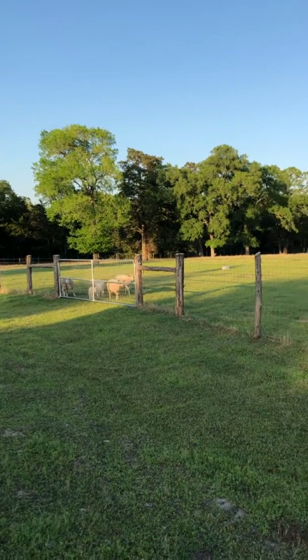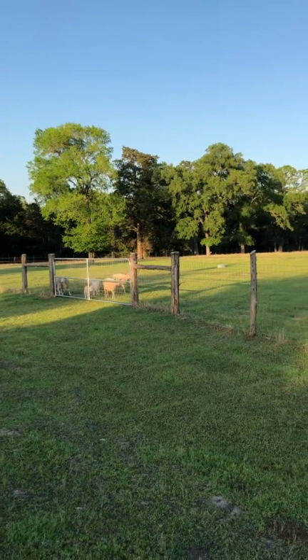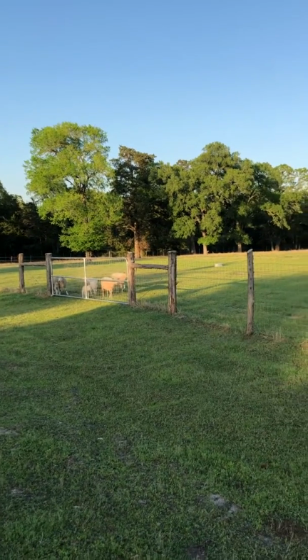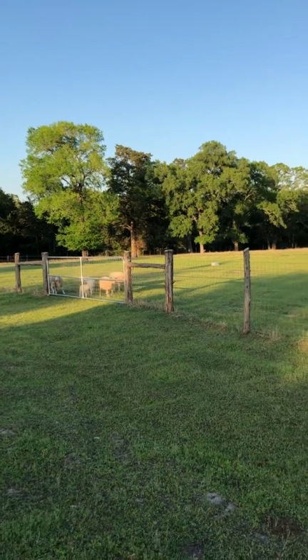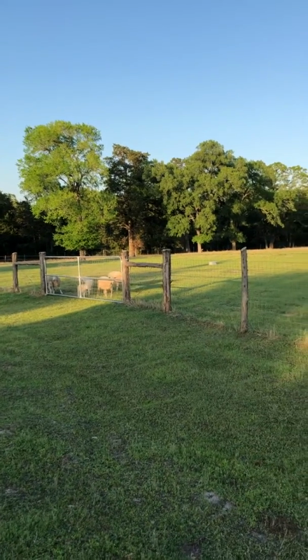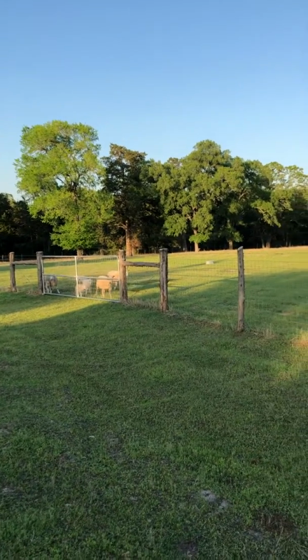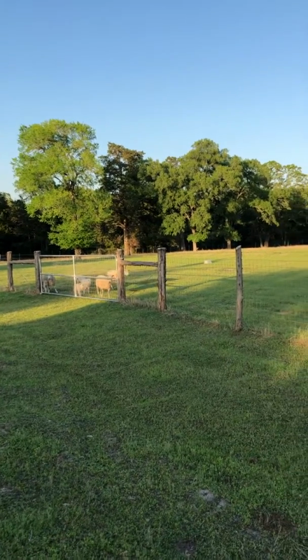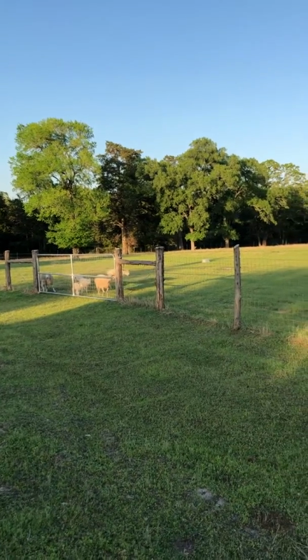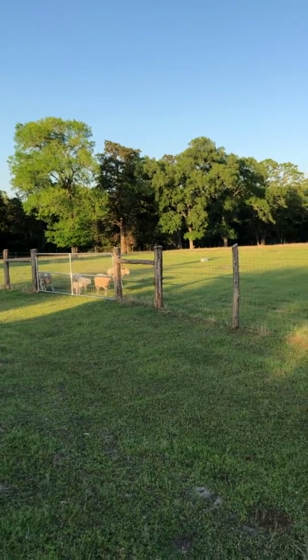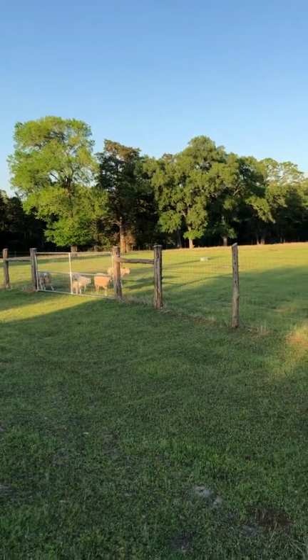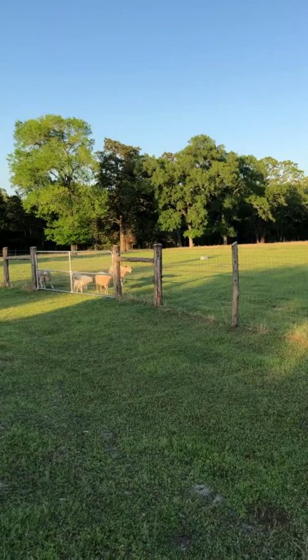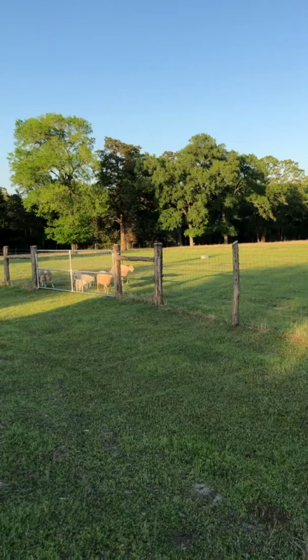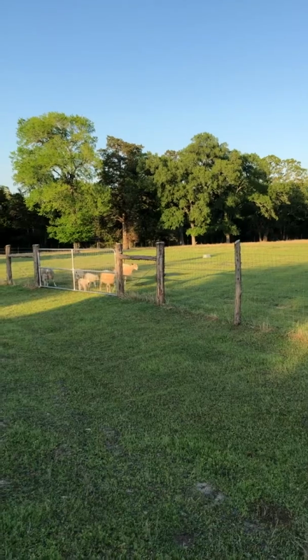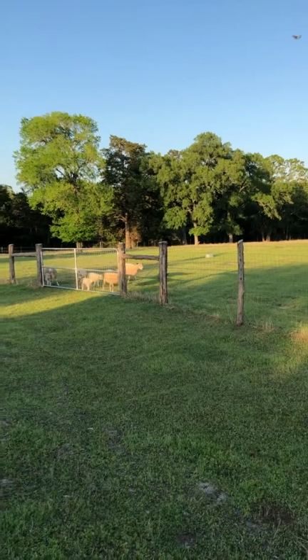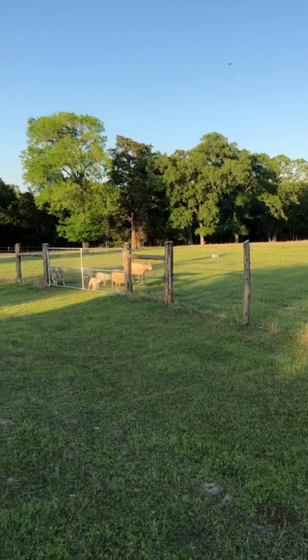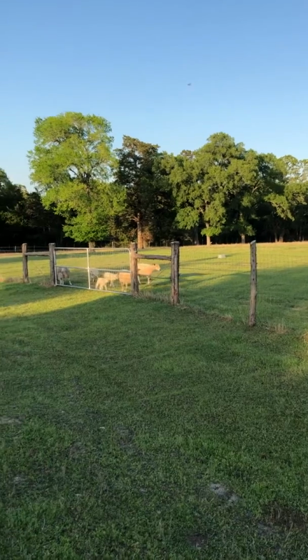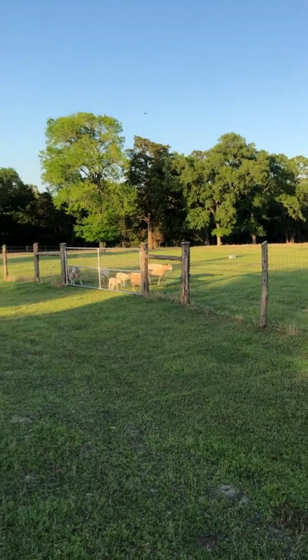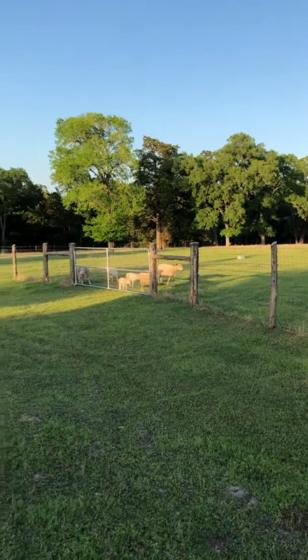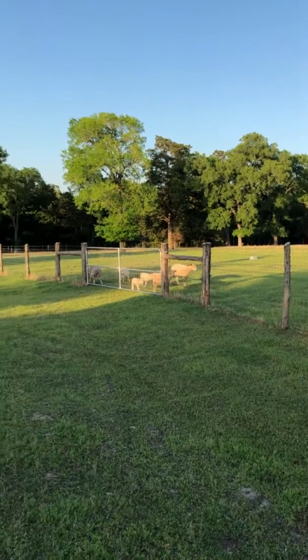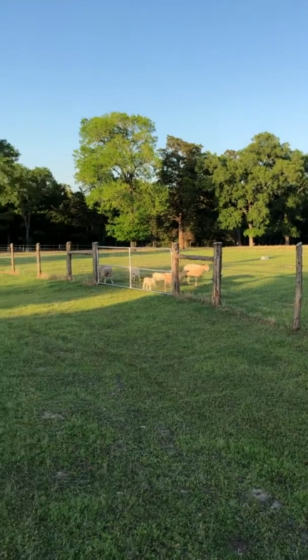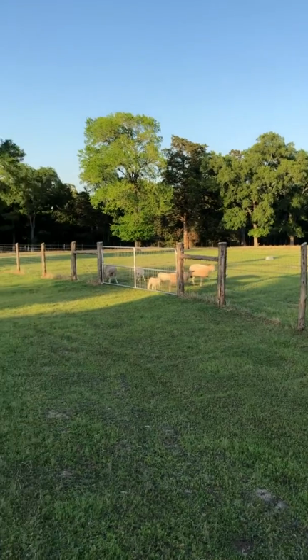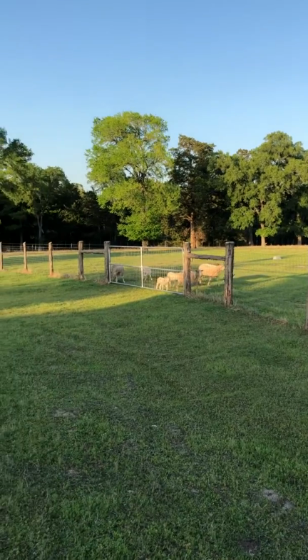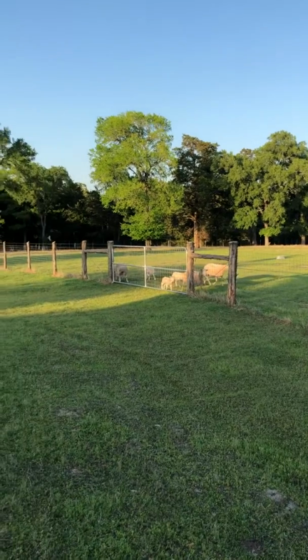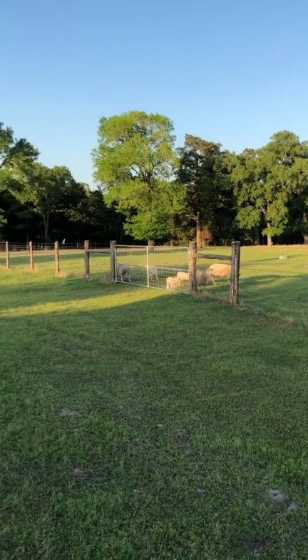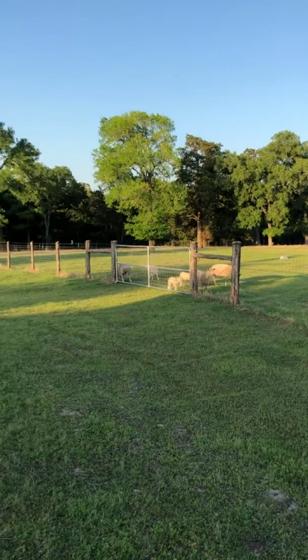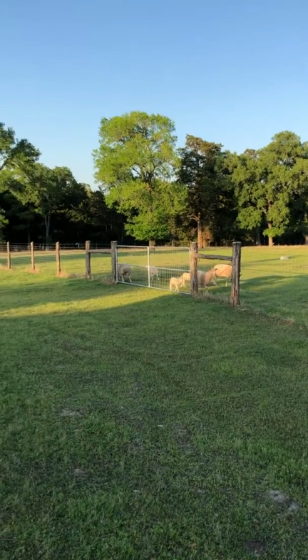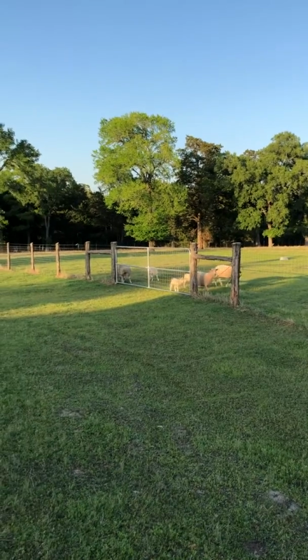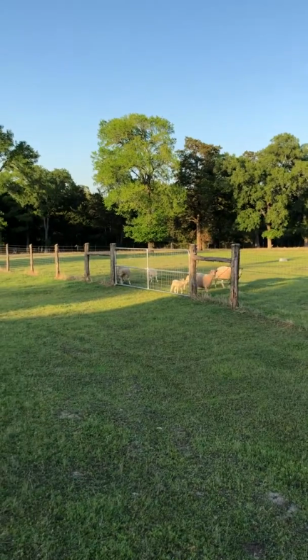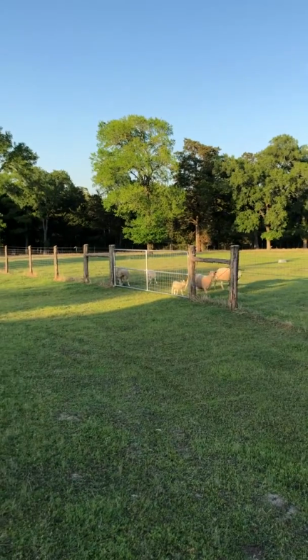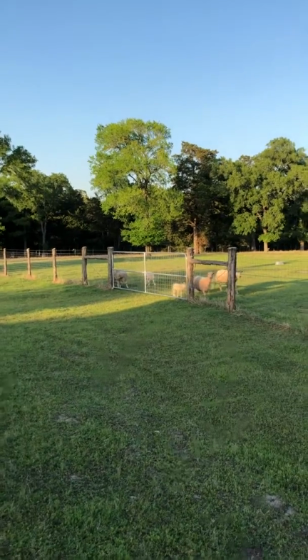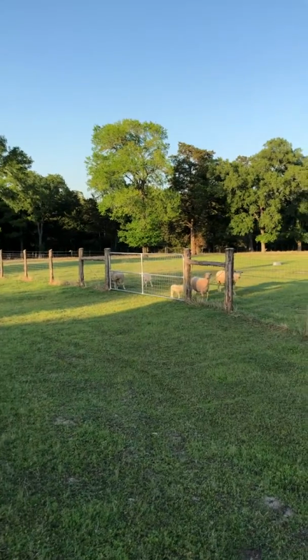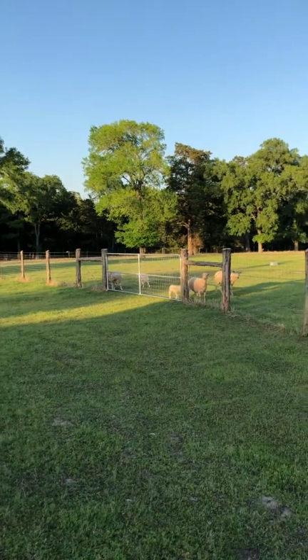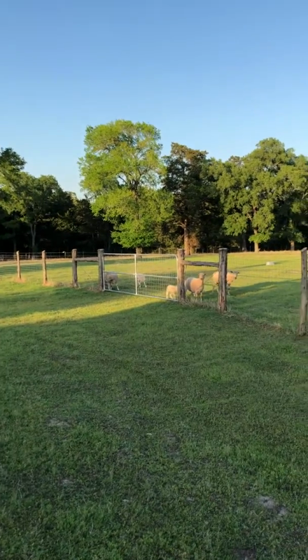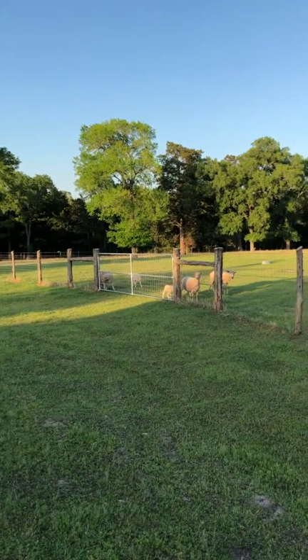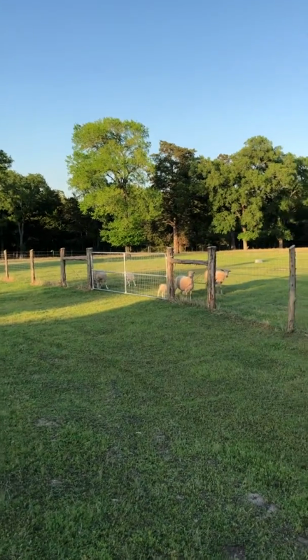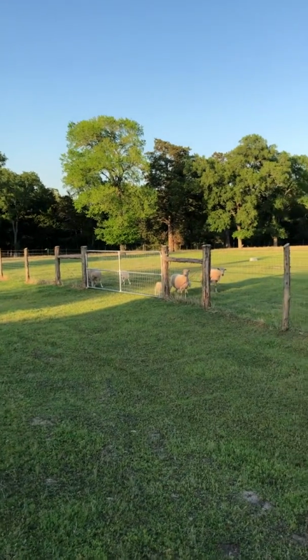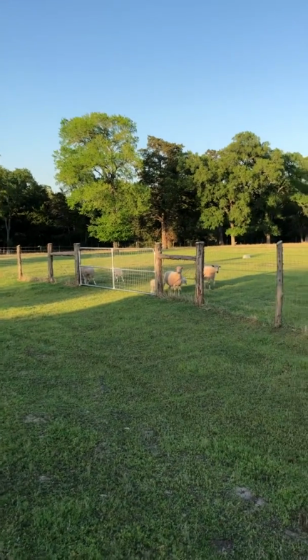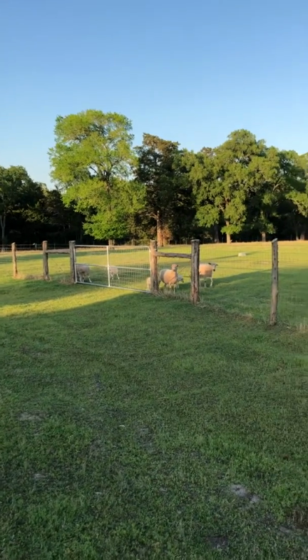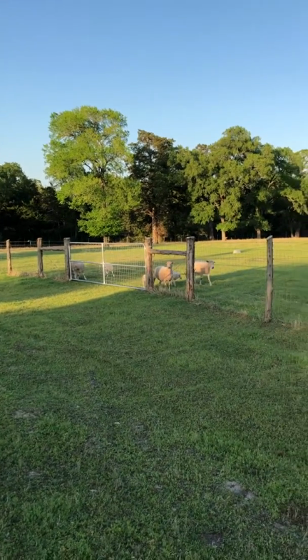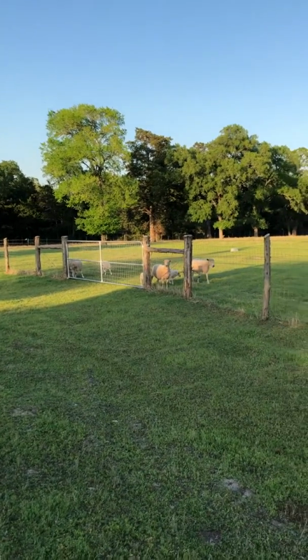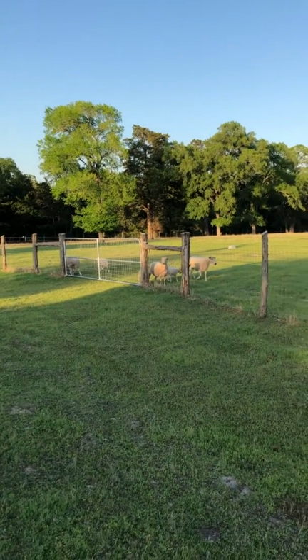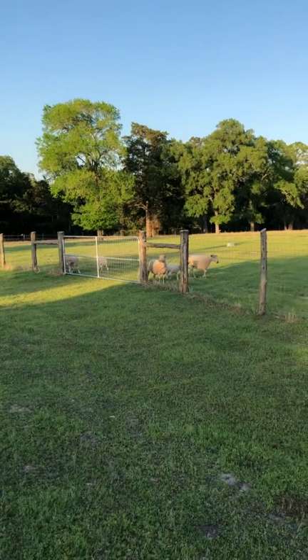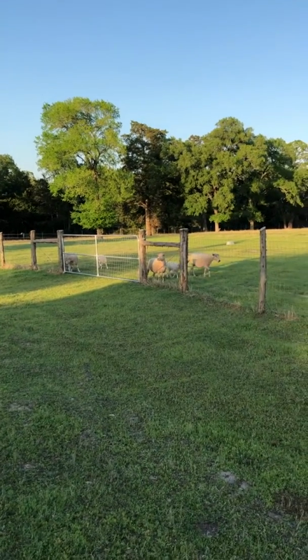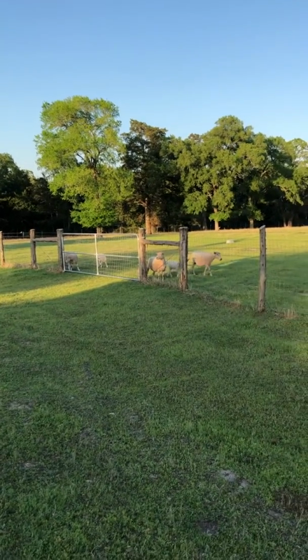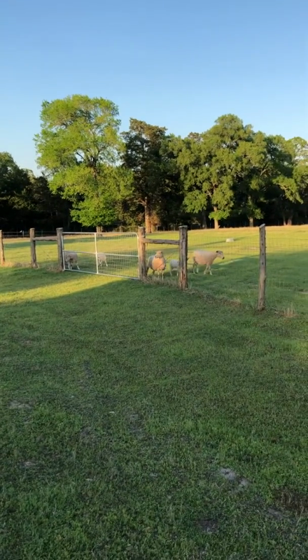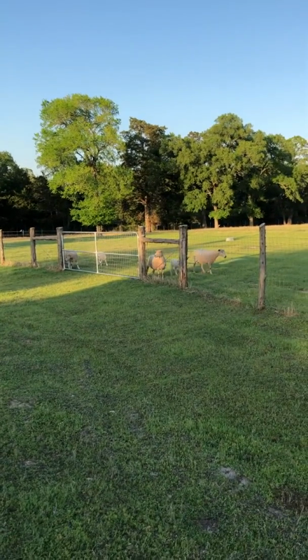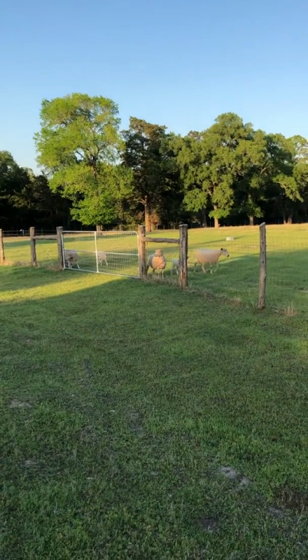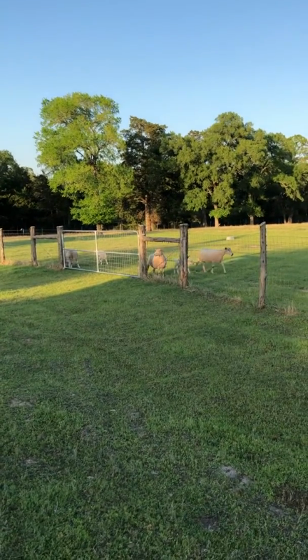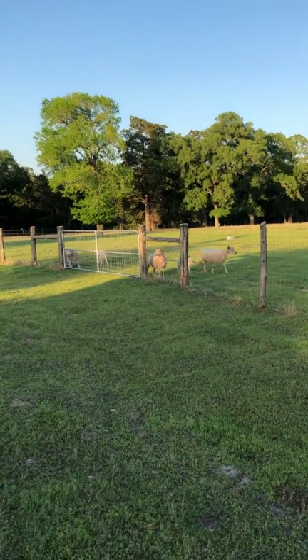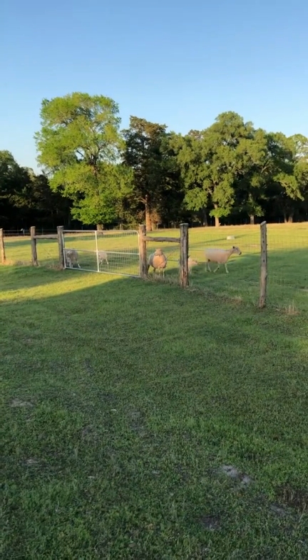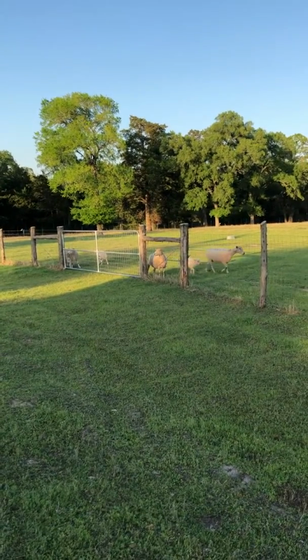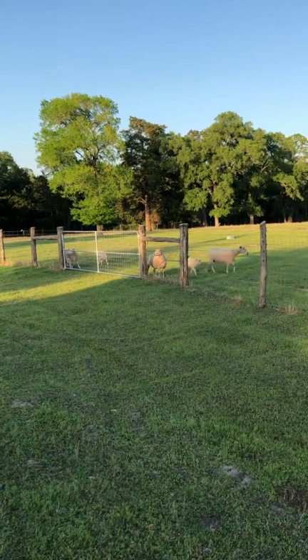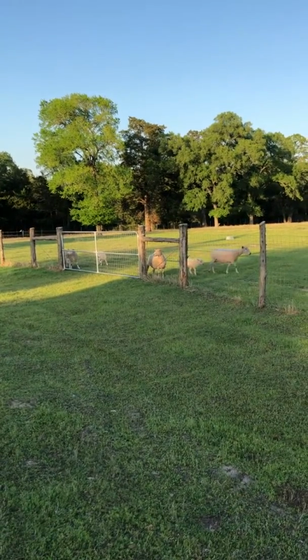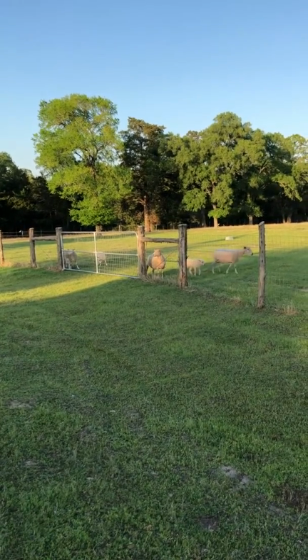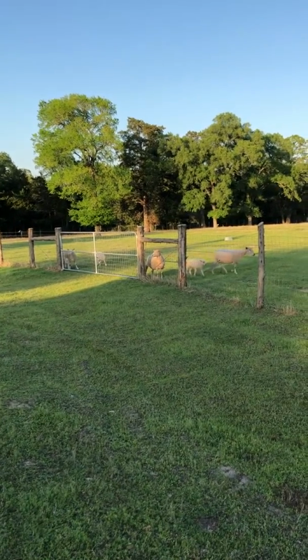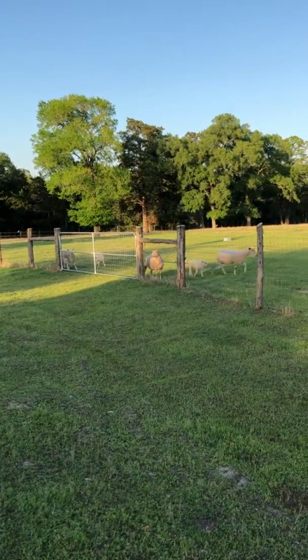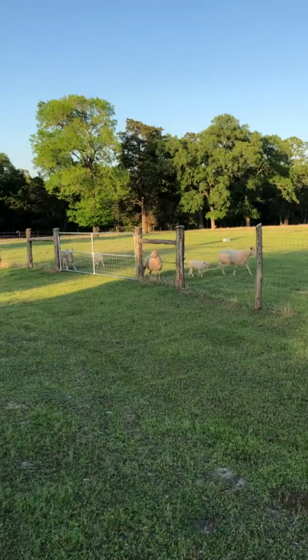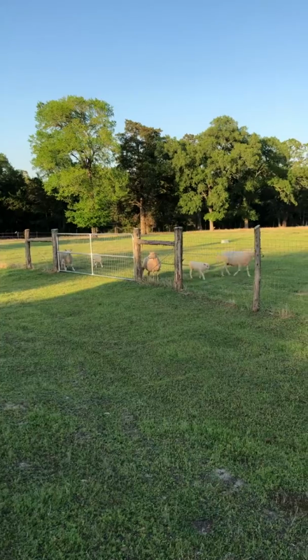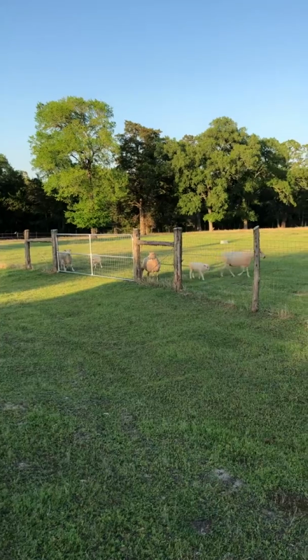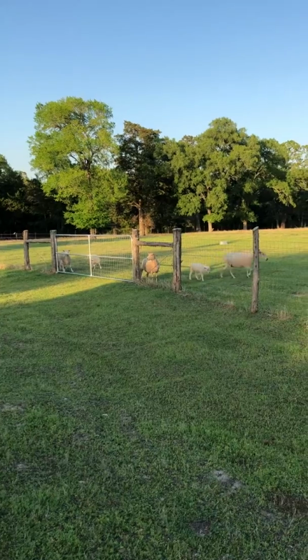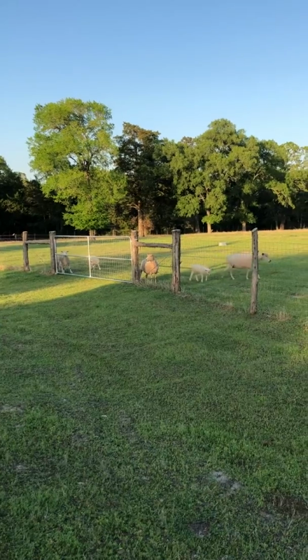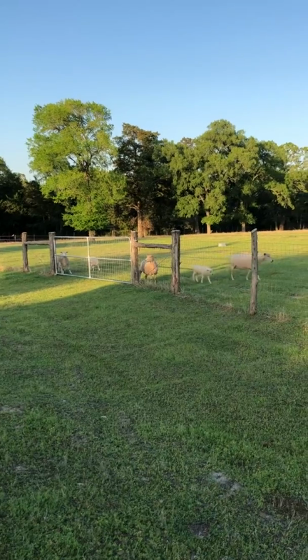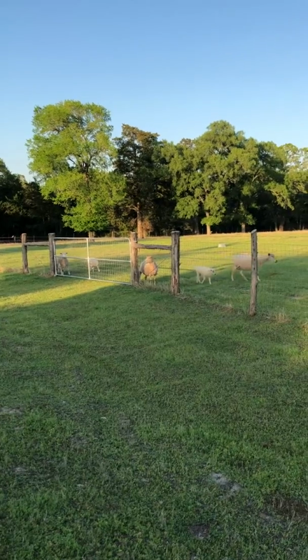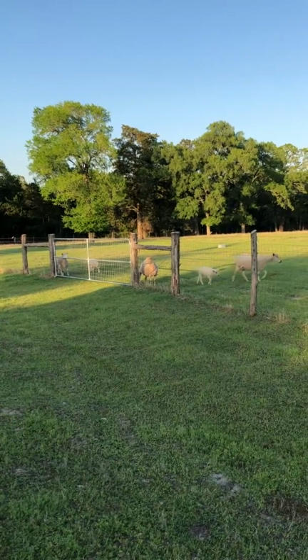I'm gonna go help put the sheep in — it's that time of night. Everyone have a good Thursday. We're almost there, hang in there.